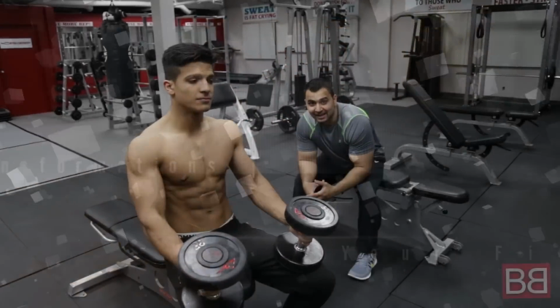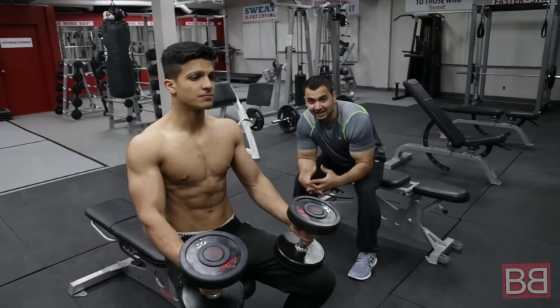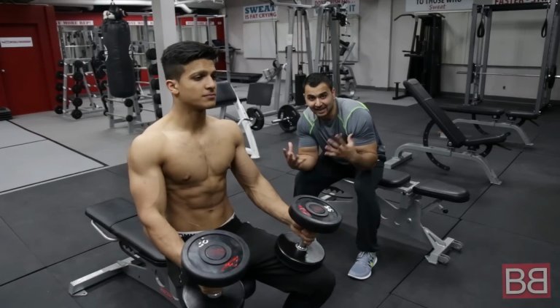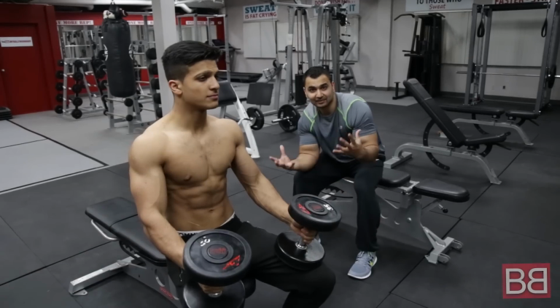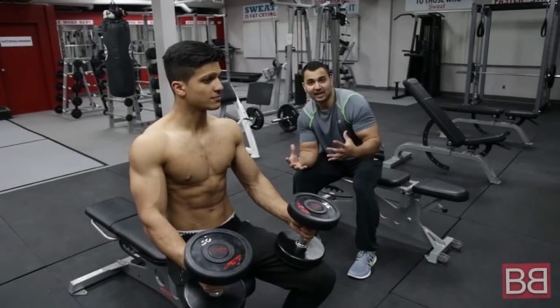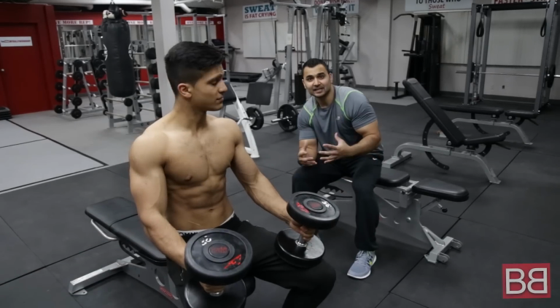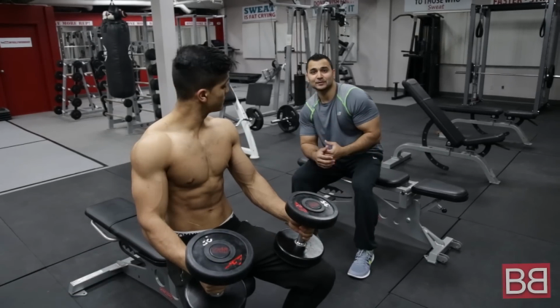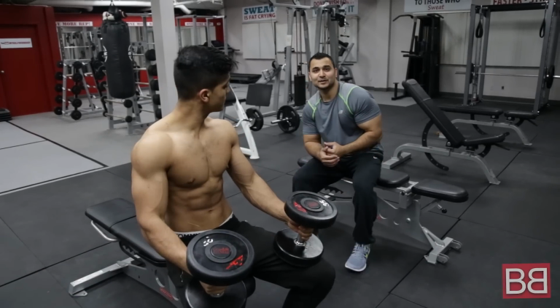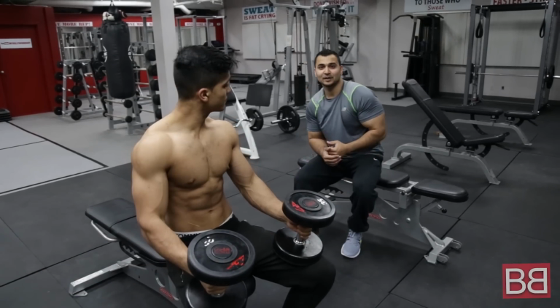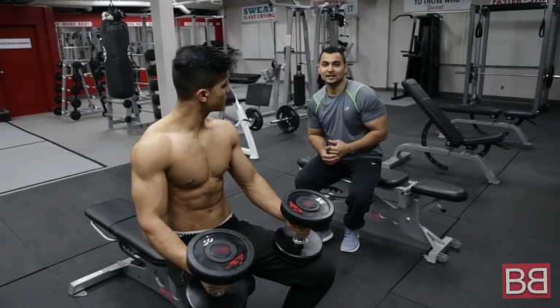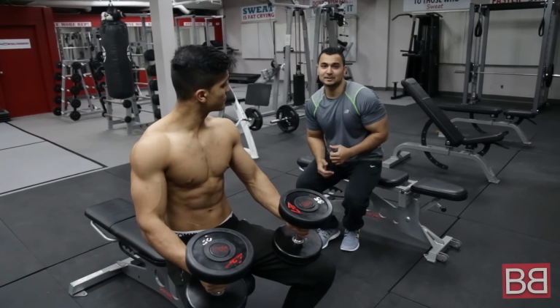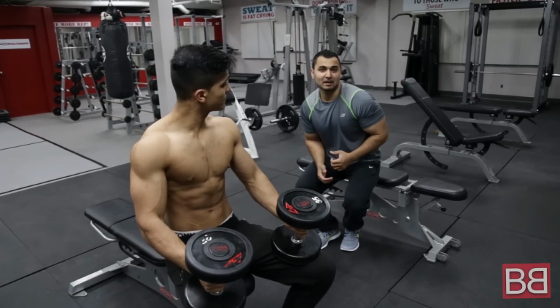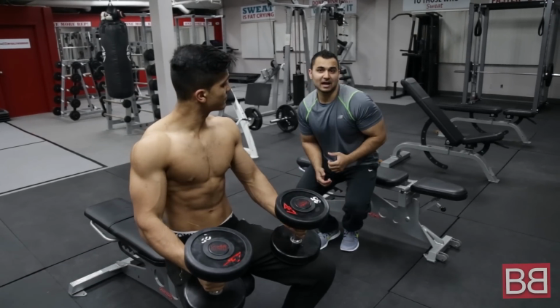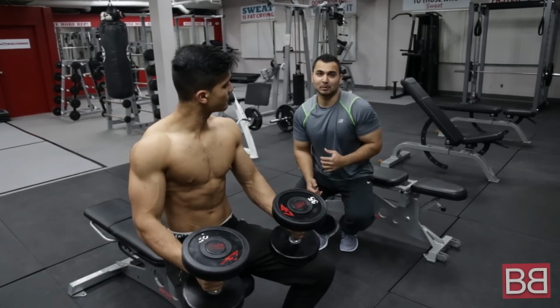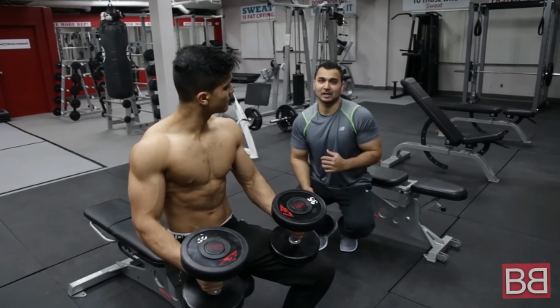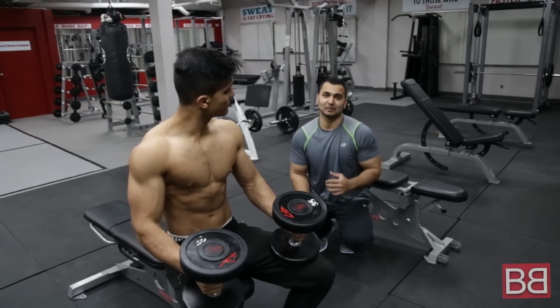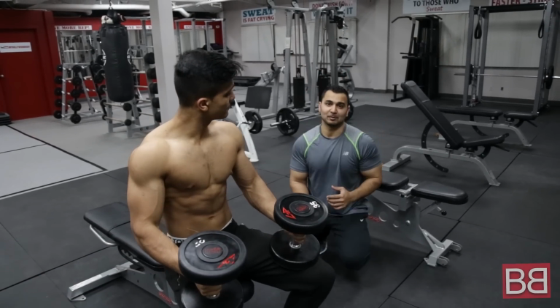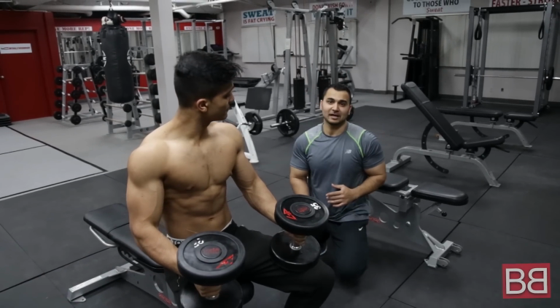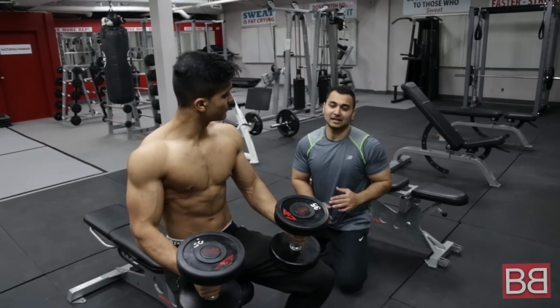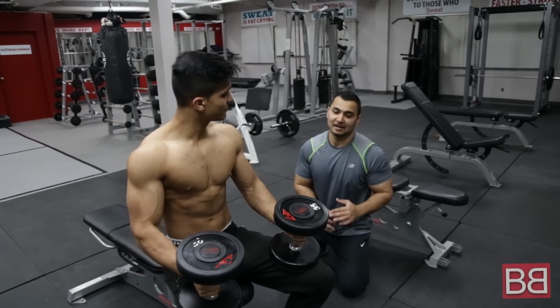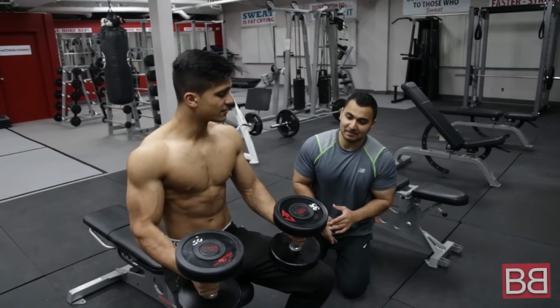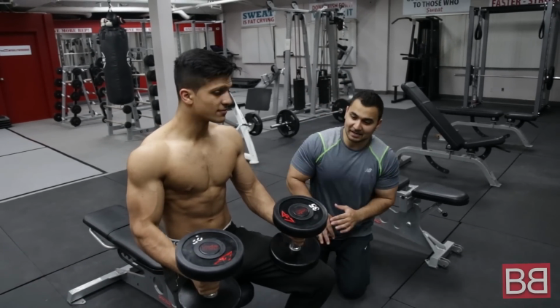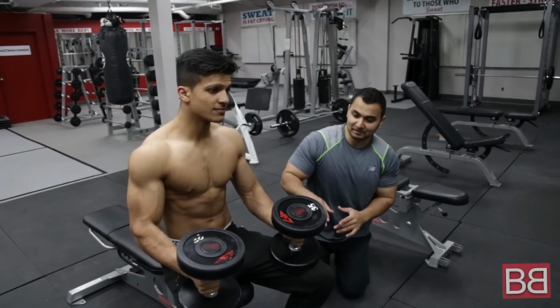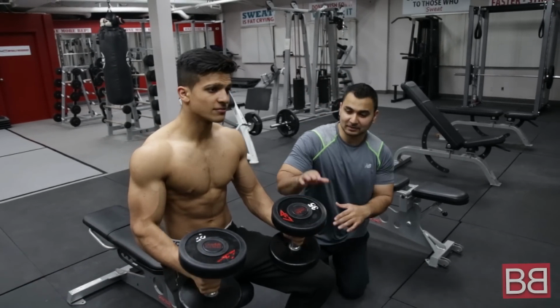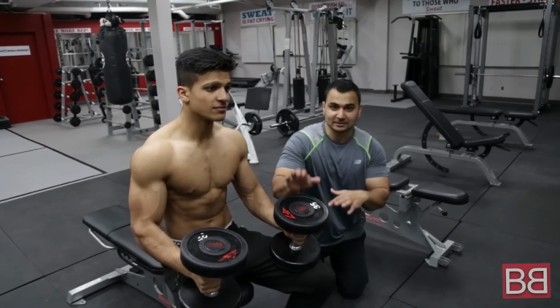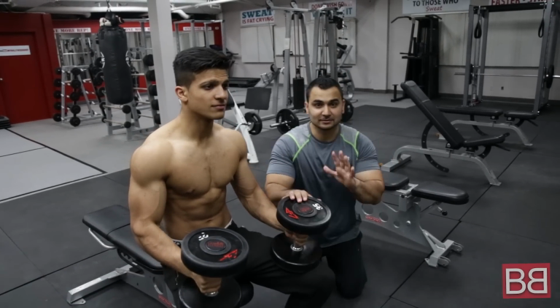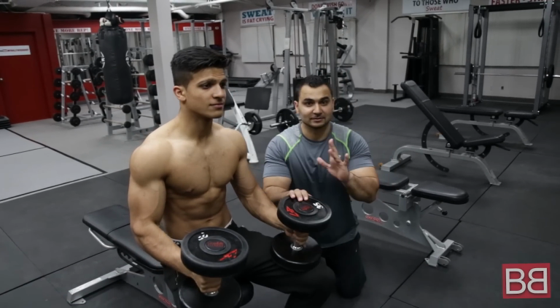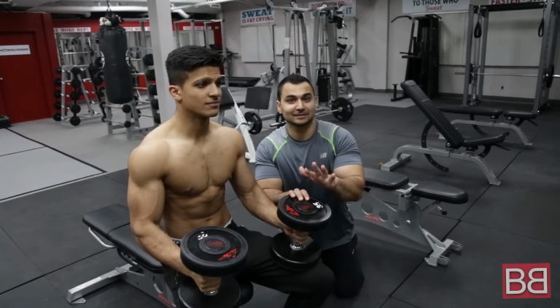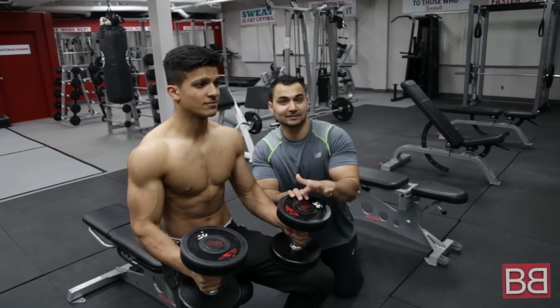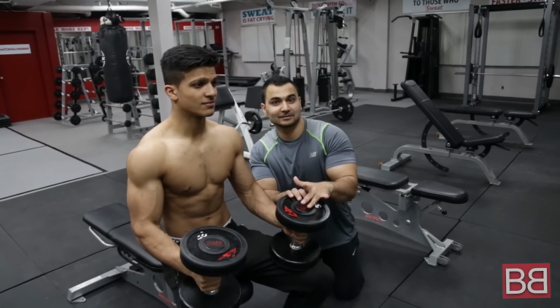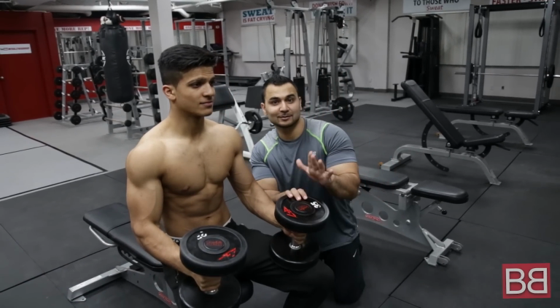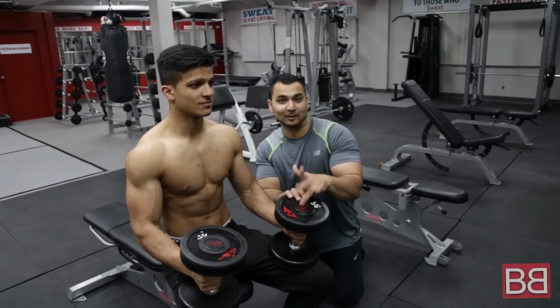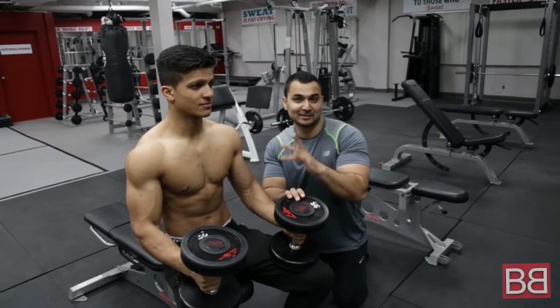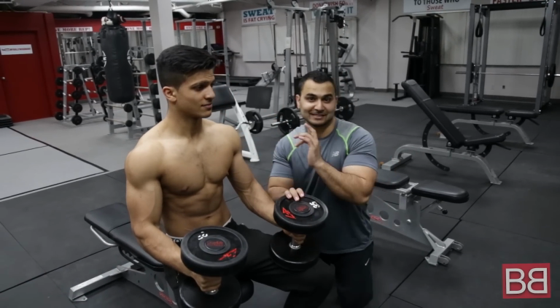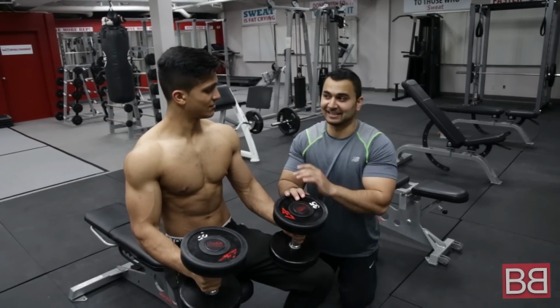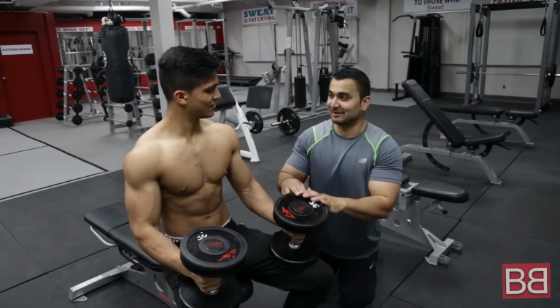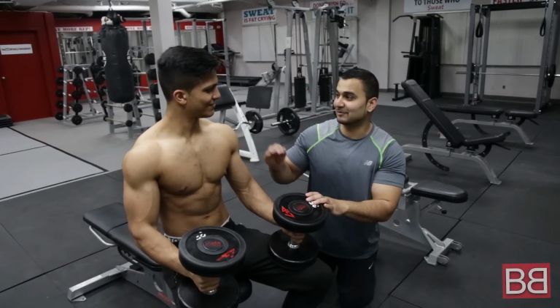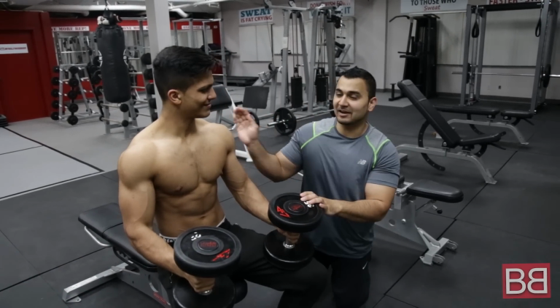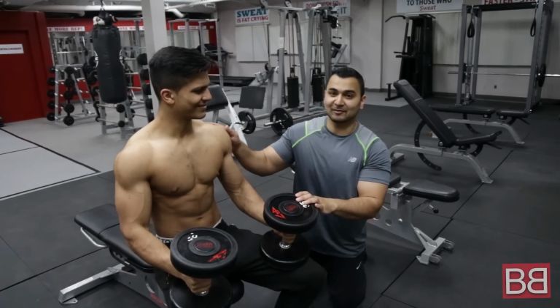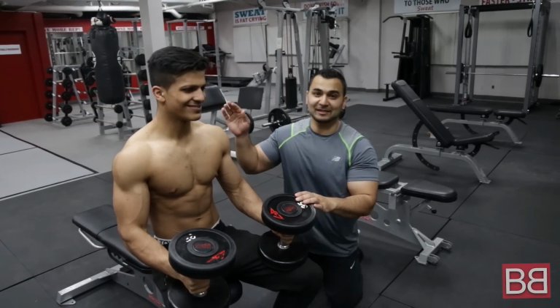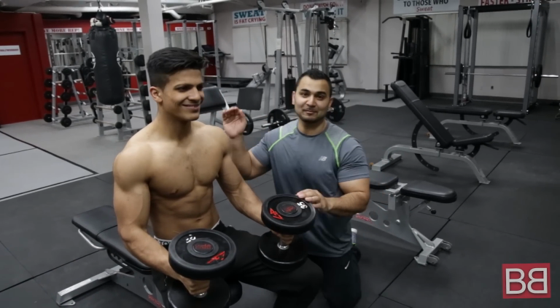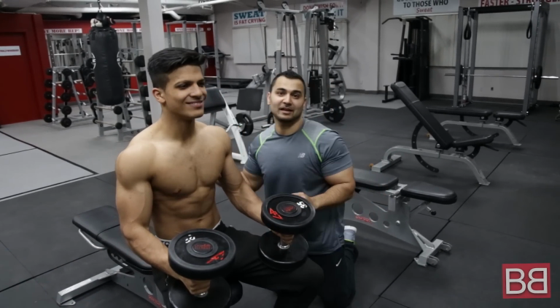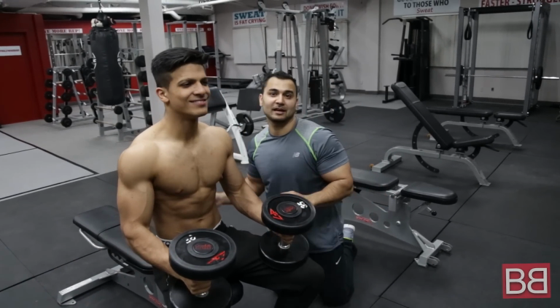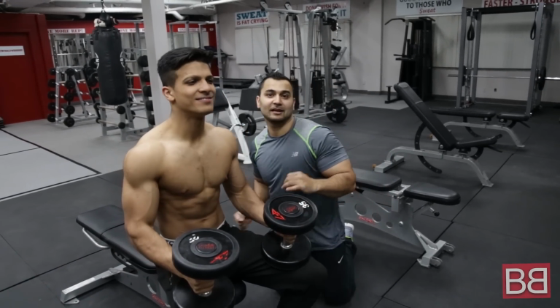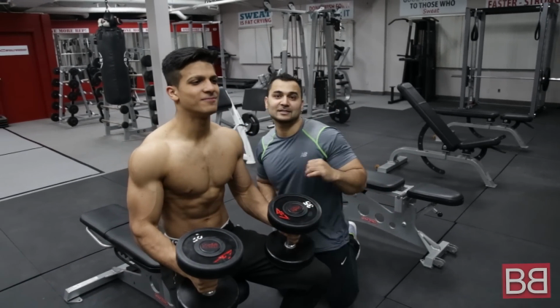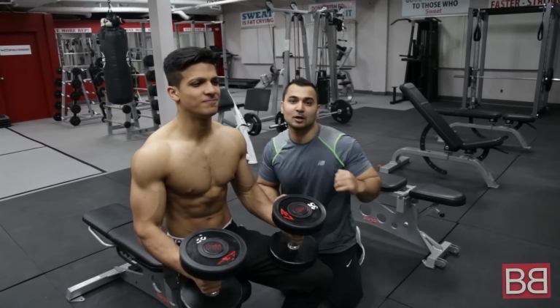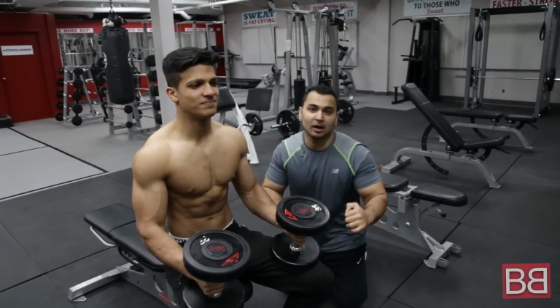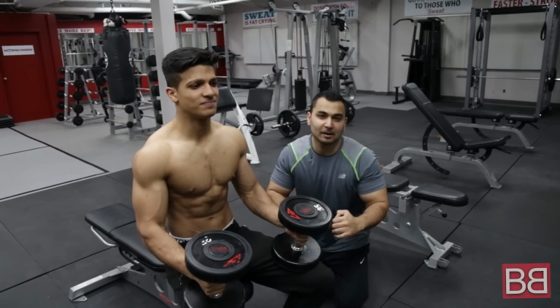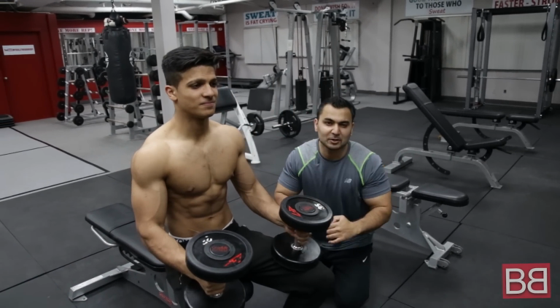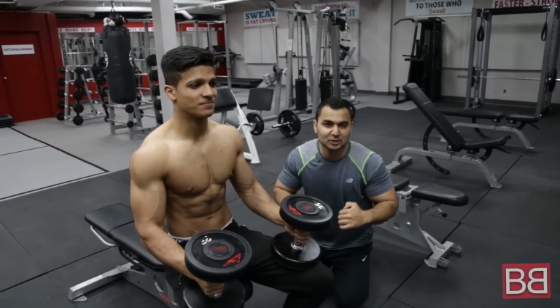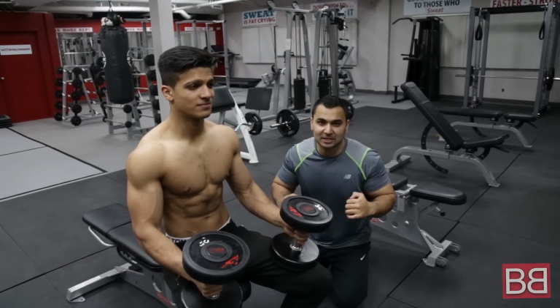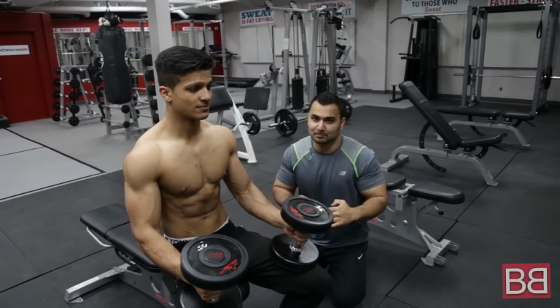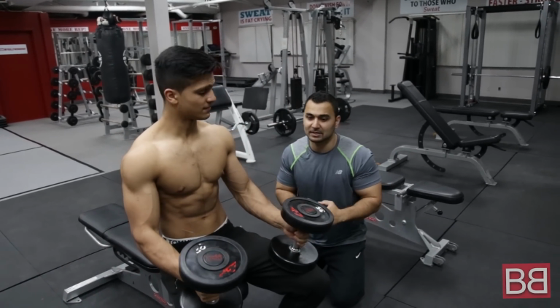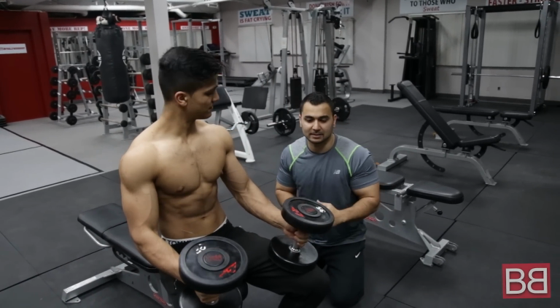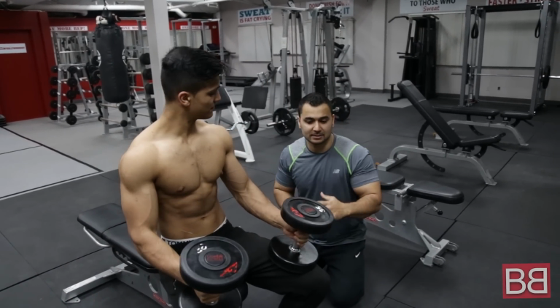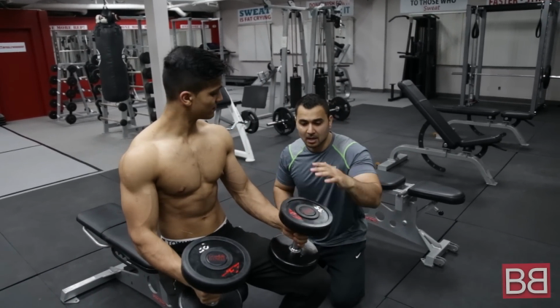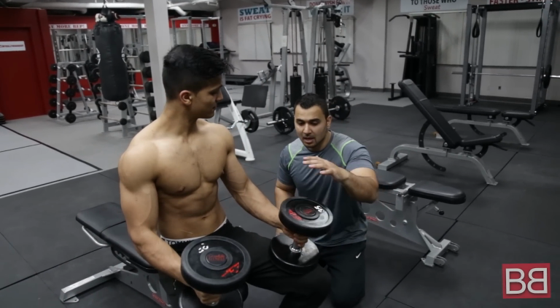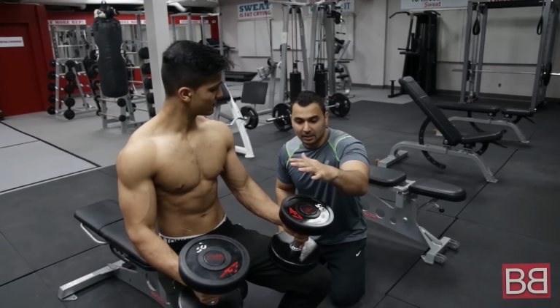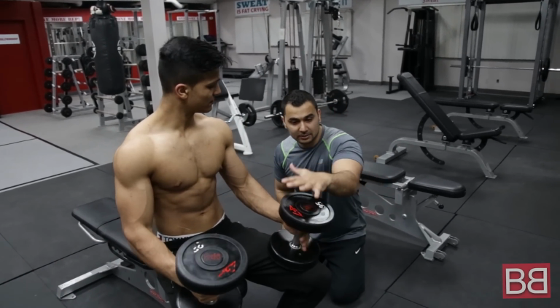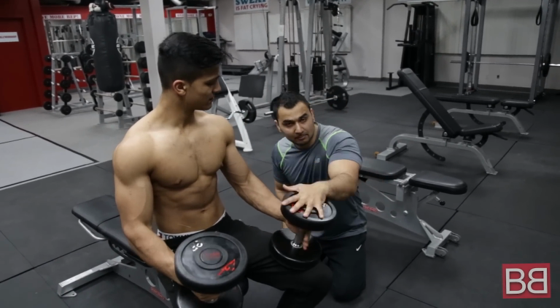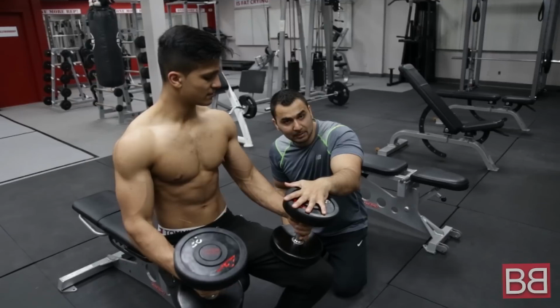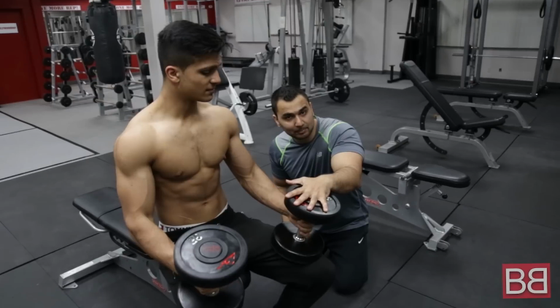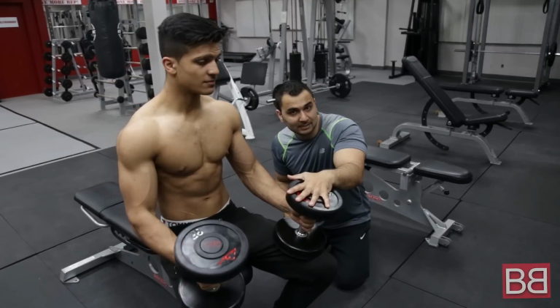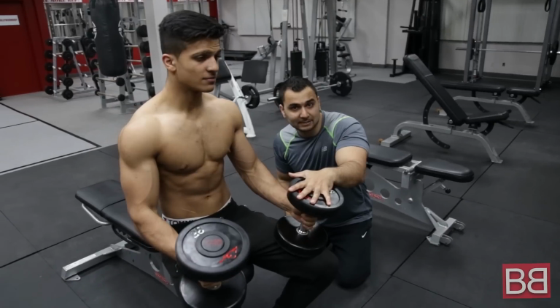Hey! Thanks for tuning in to My Bollywood Body. I'm your Sunny. We've got Hrithik Bhai here. Let's talk about chest presses — dumbbell press.